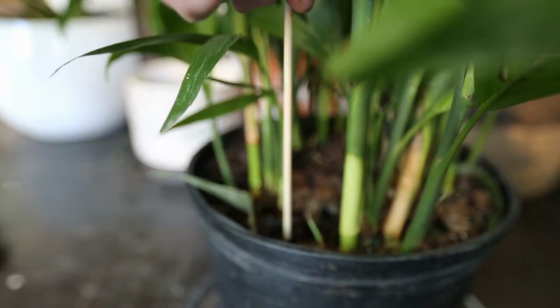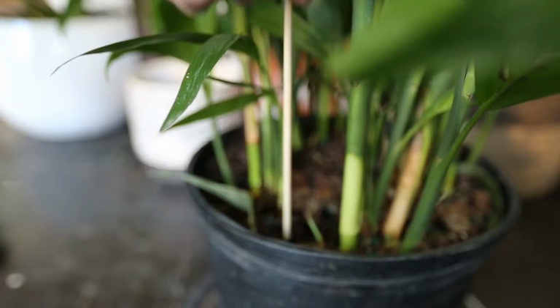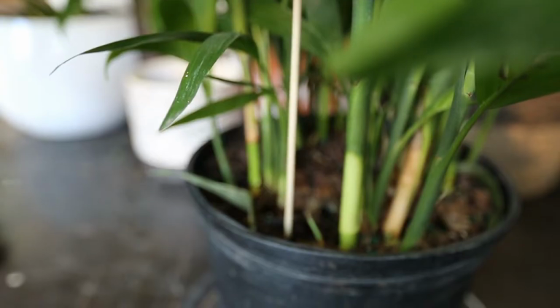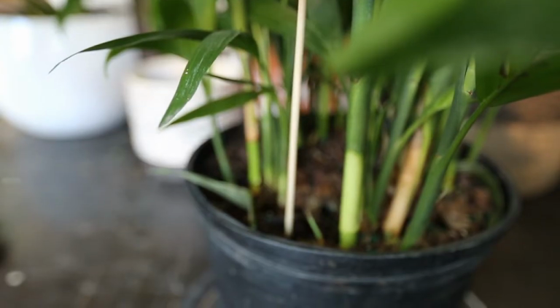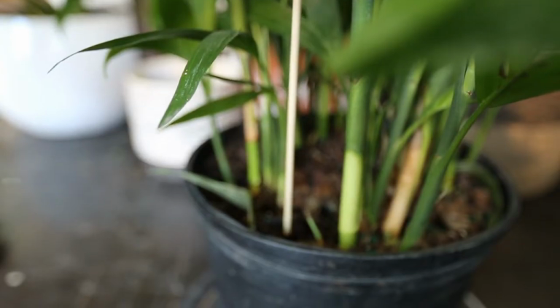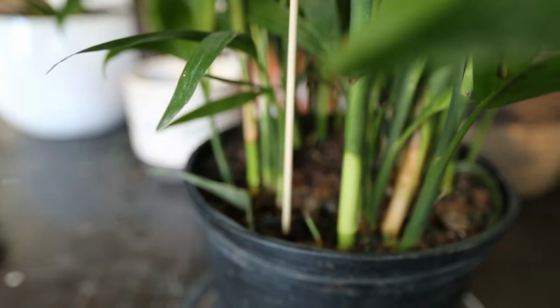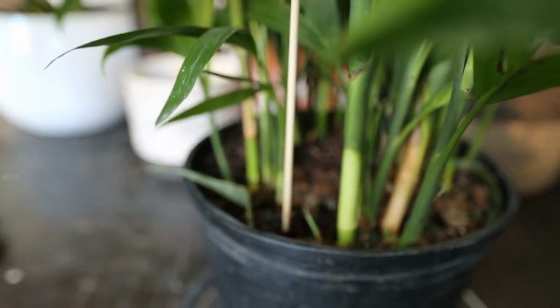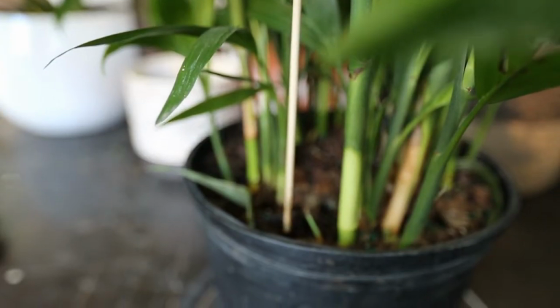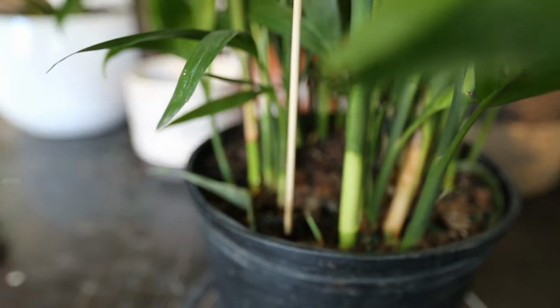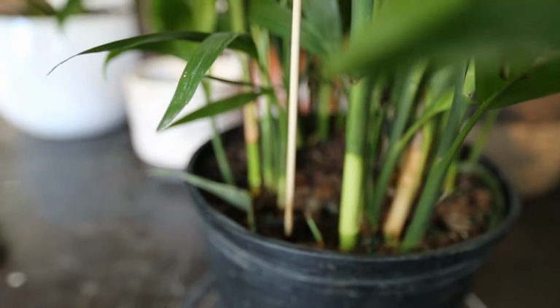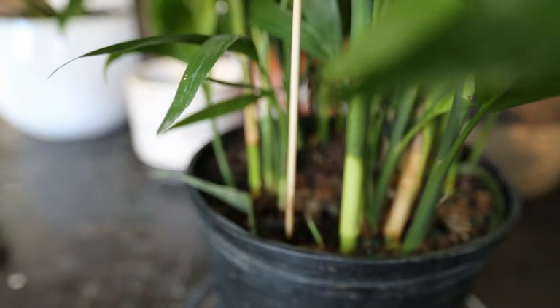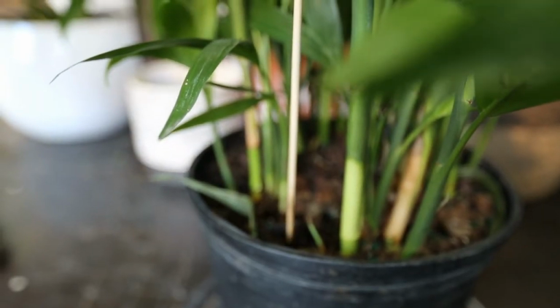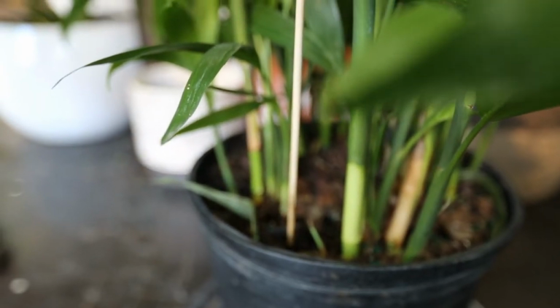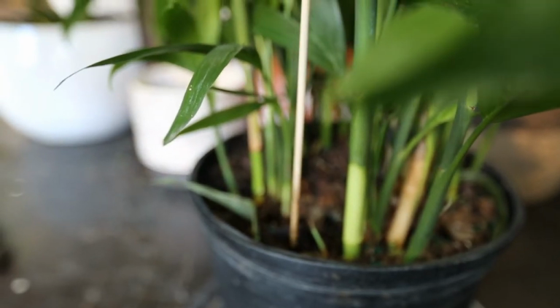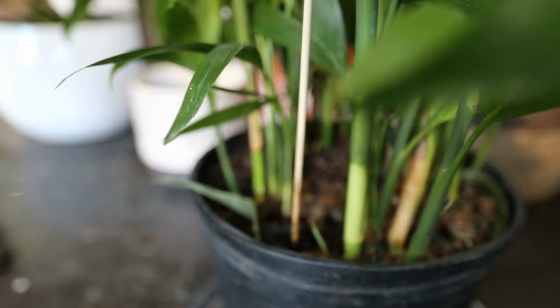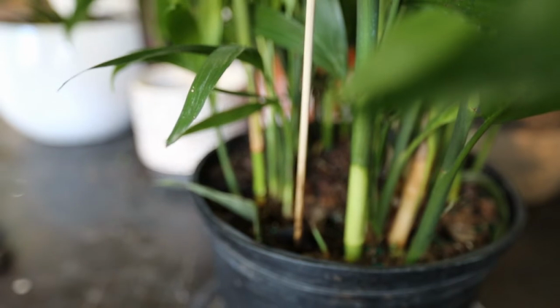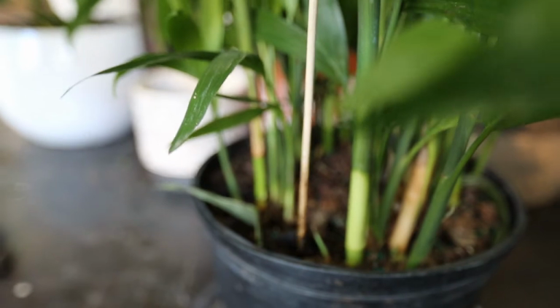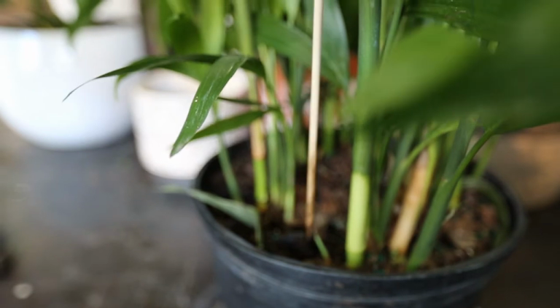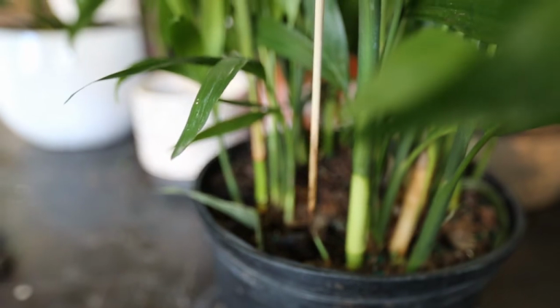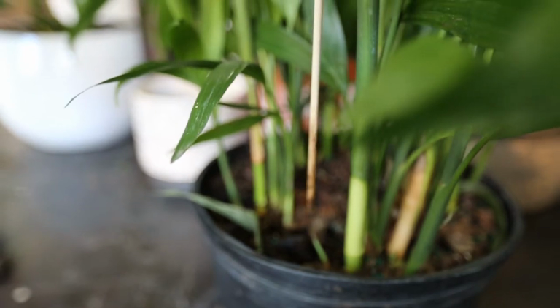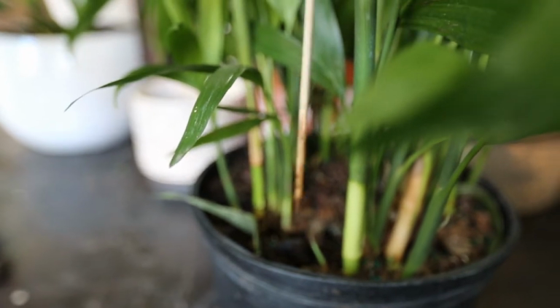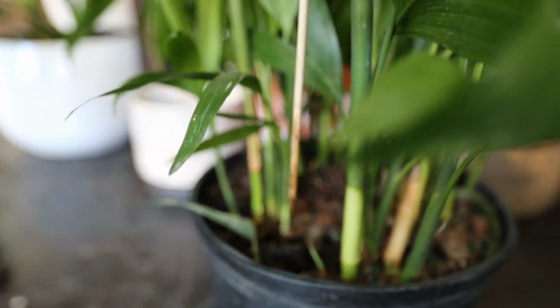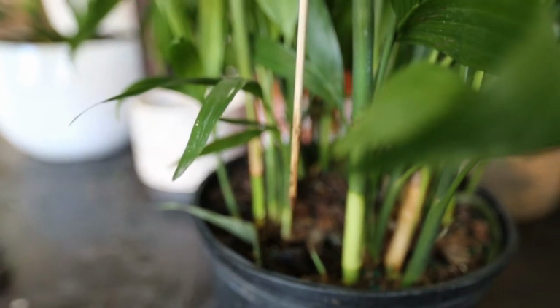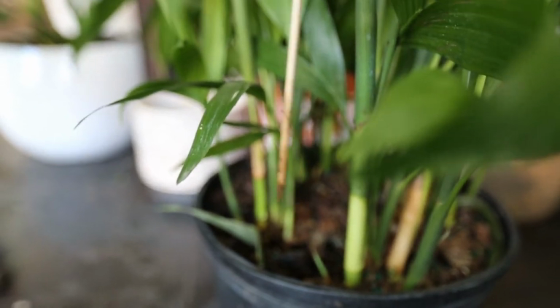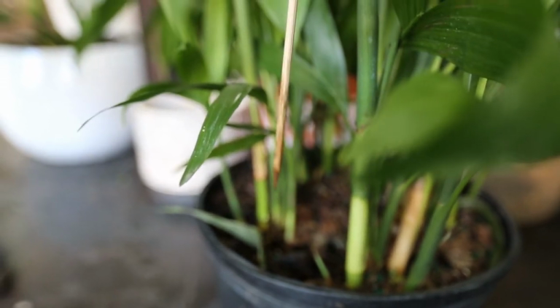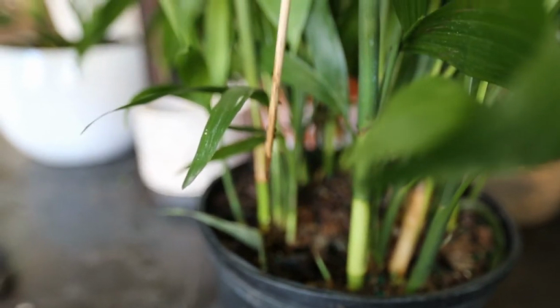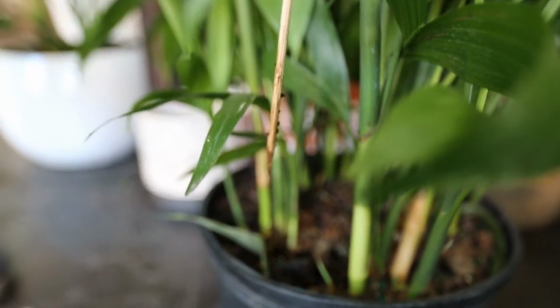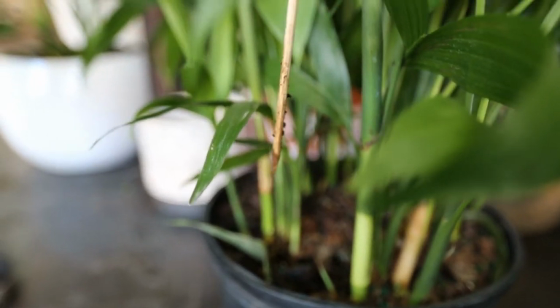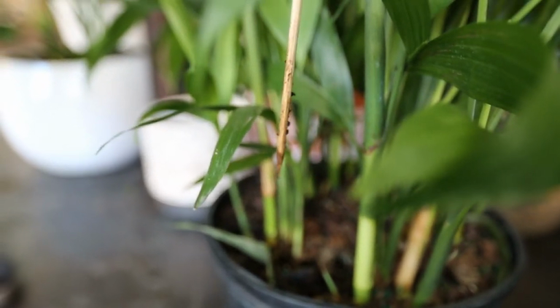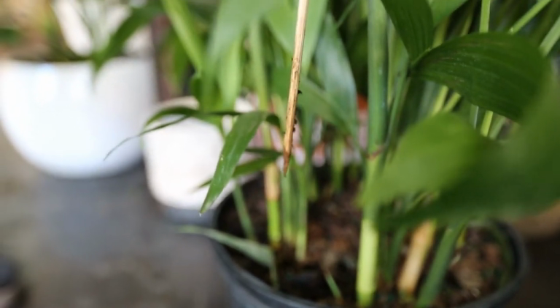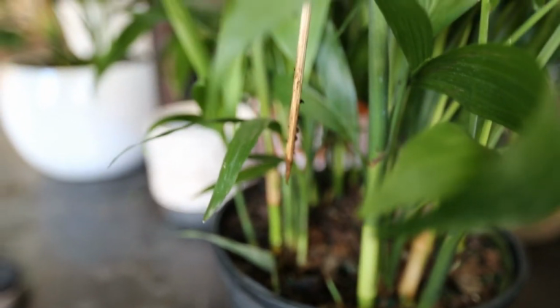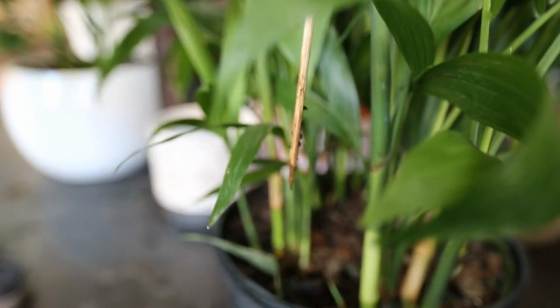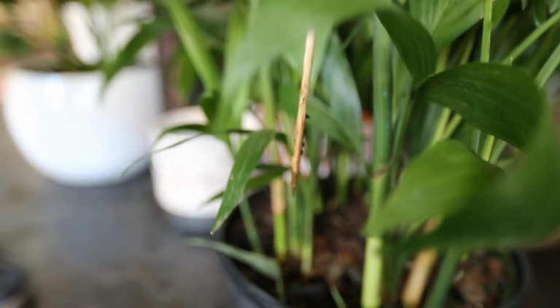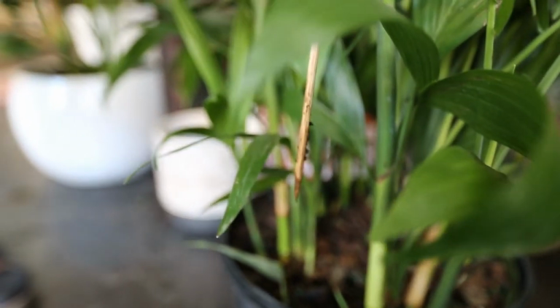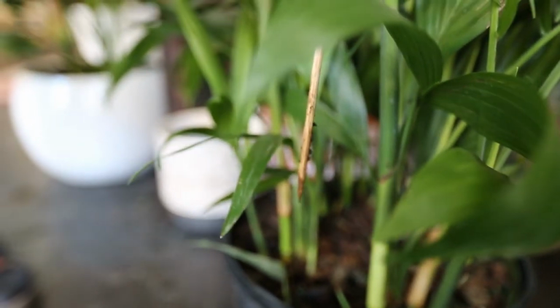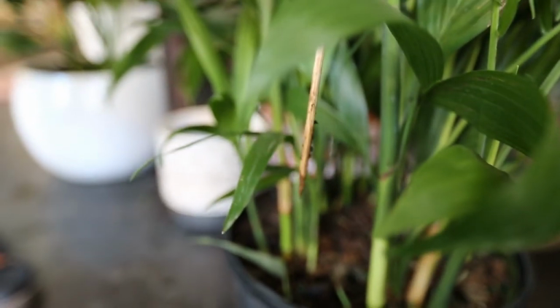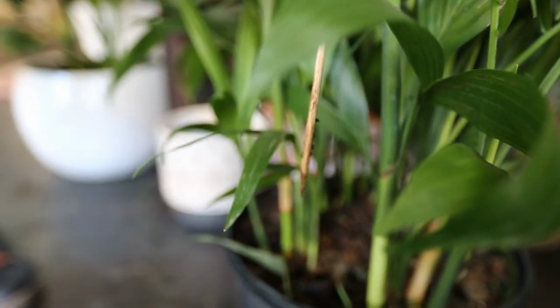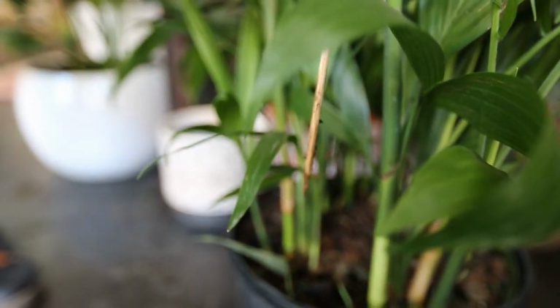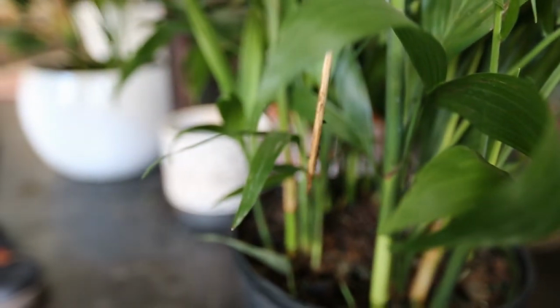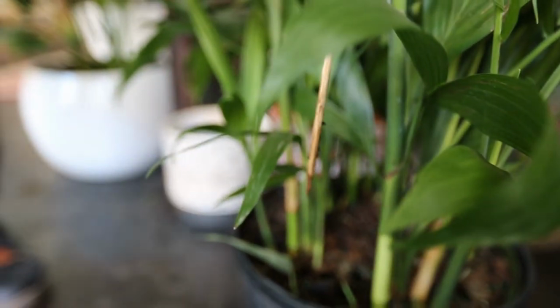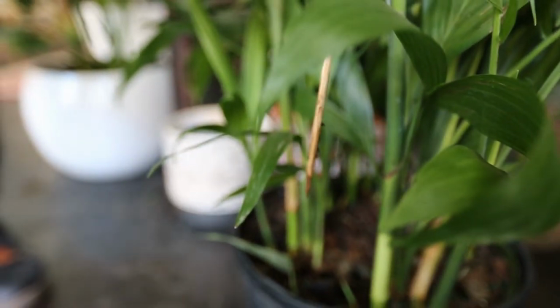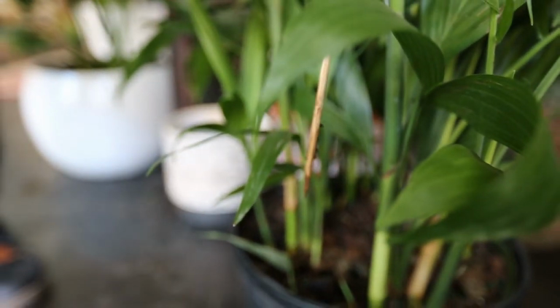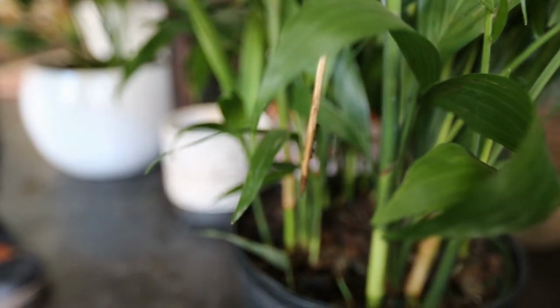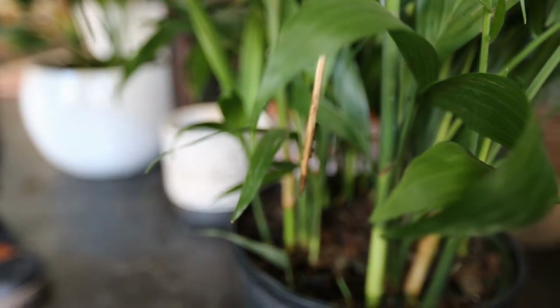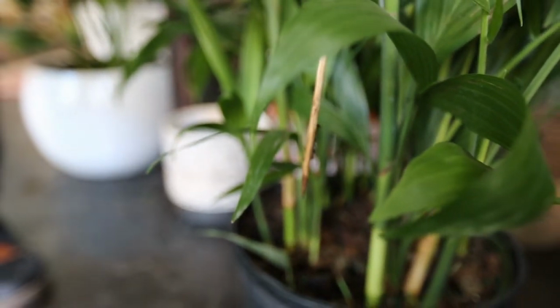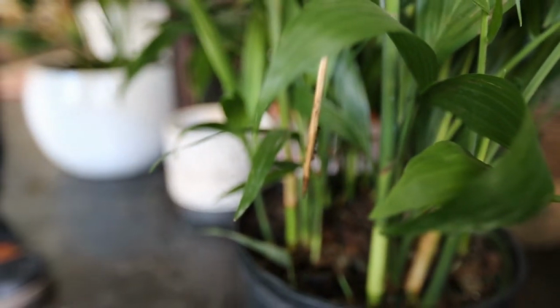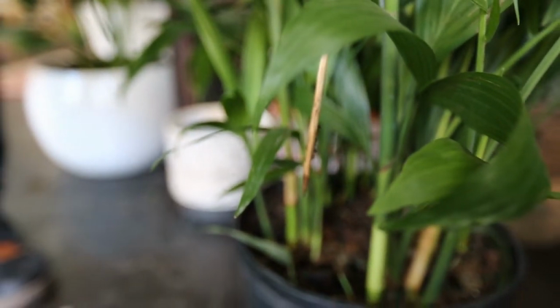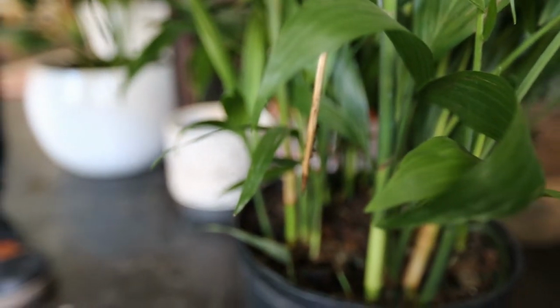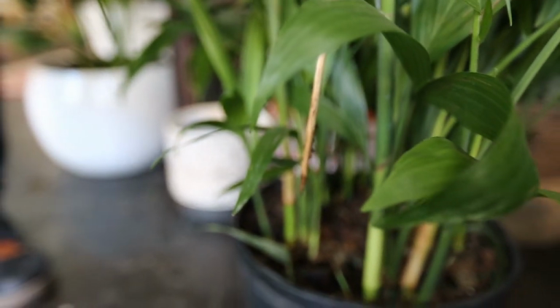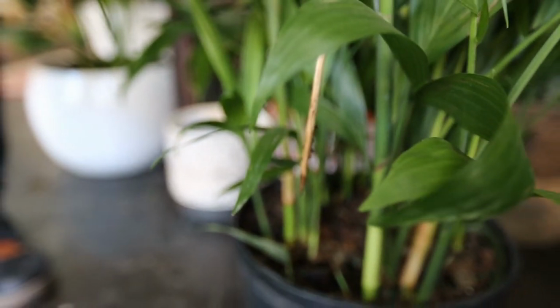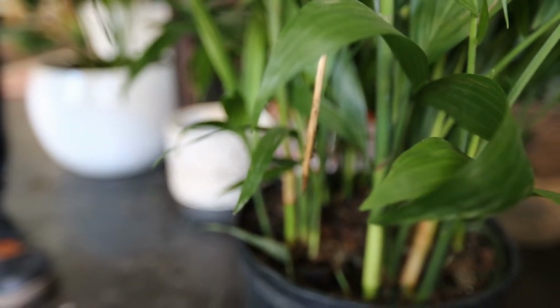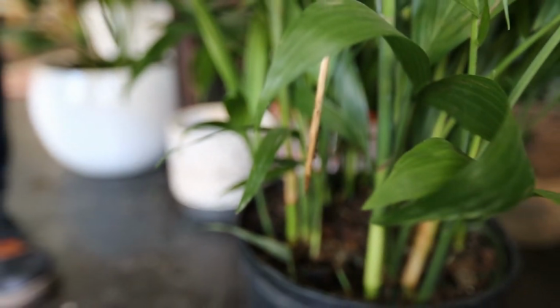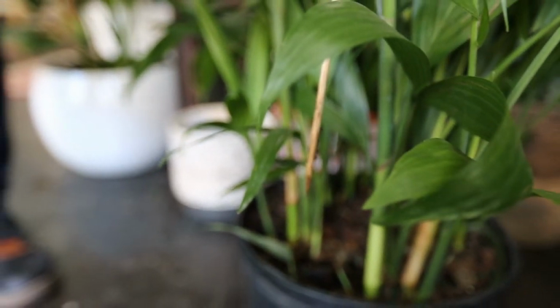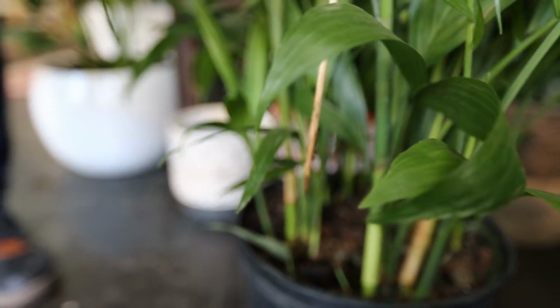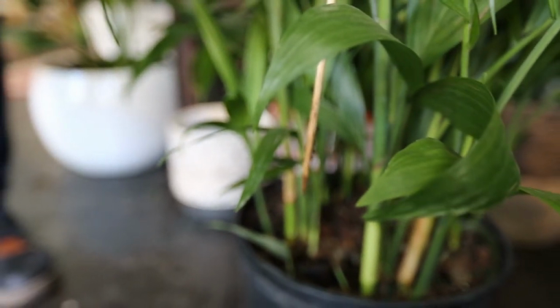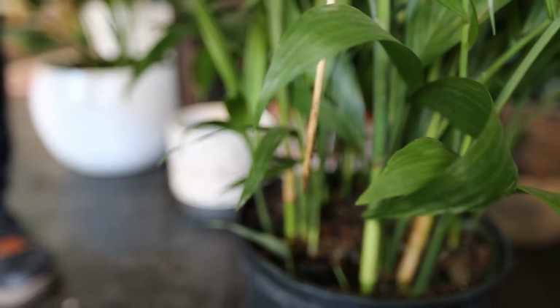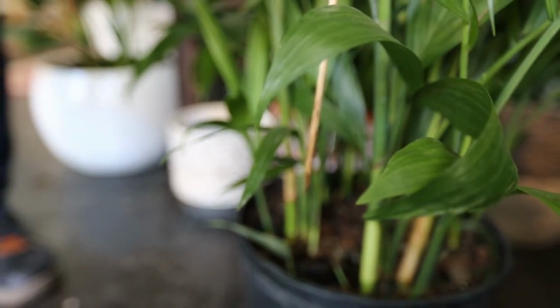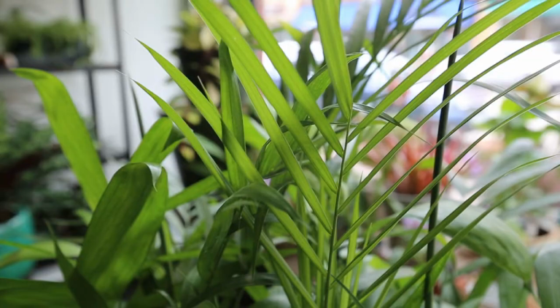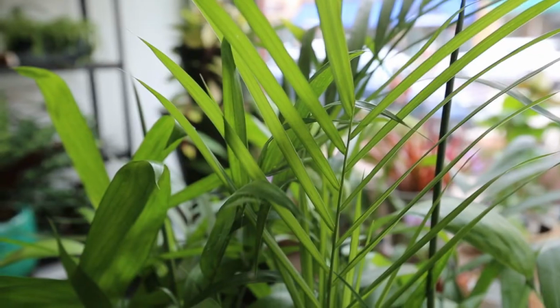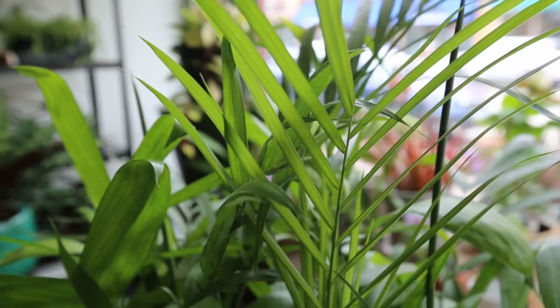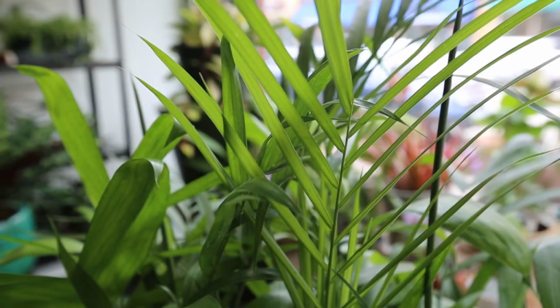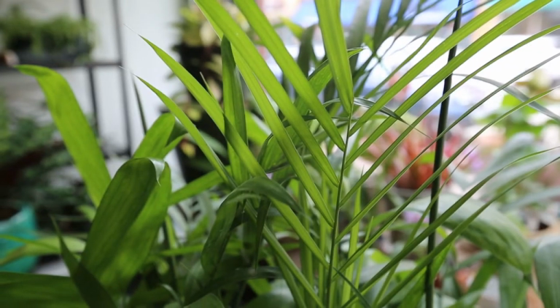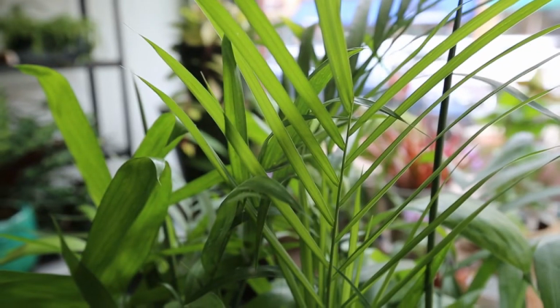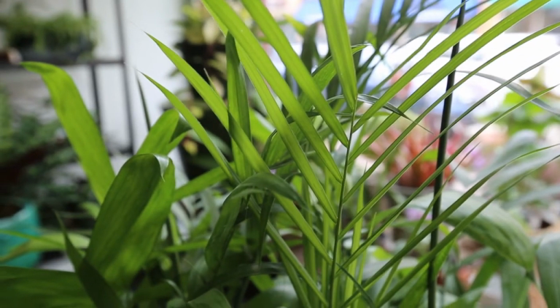Allow one-third of the soil to dry out before watering. When watering, be careful not to let the plants sit in water.